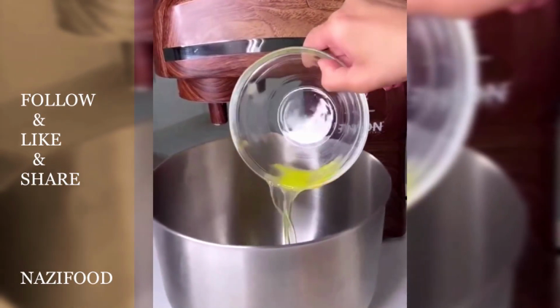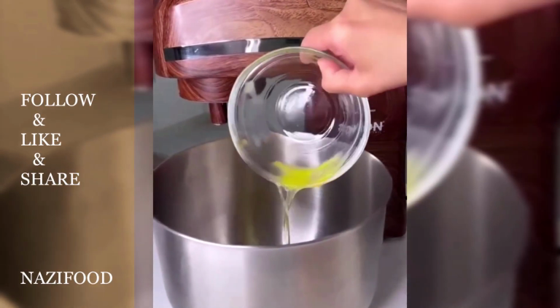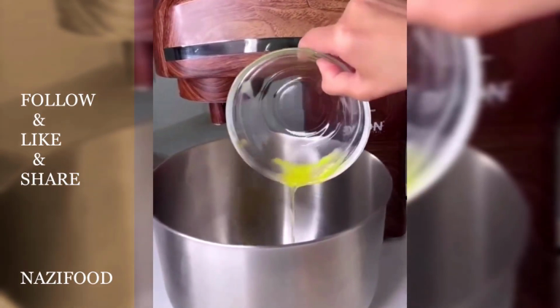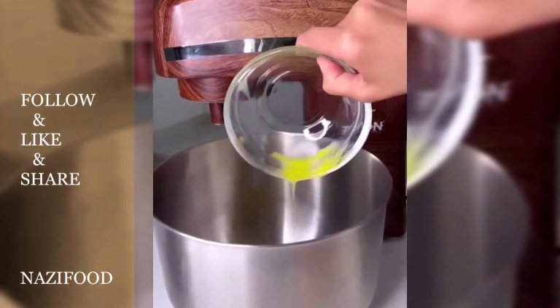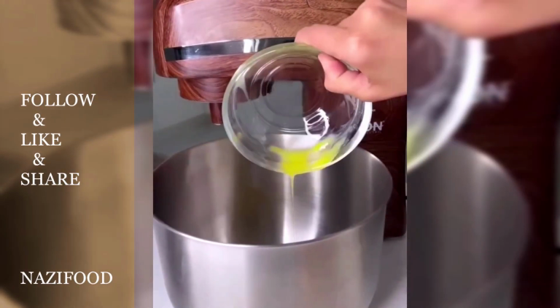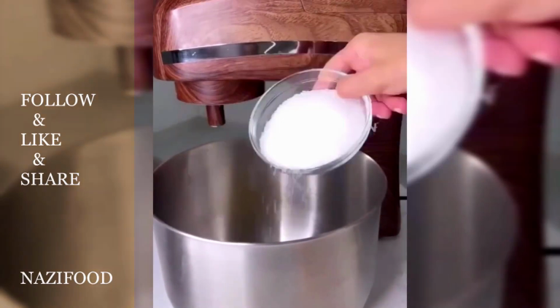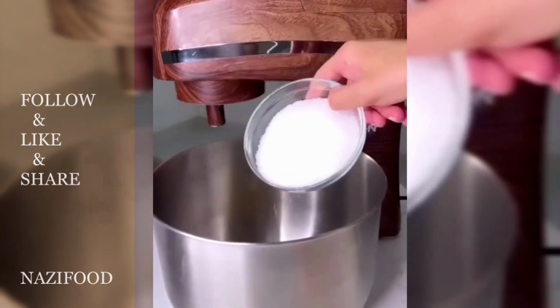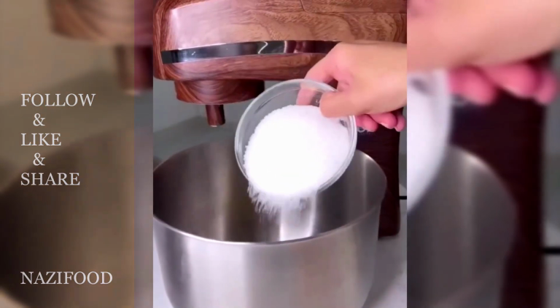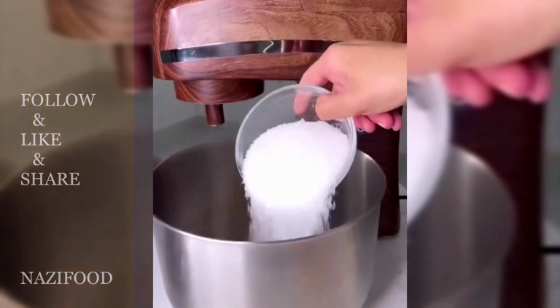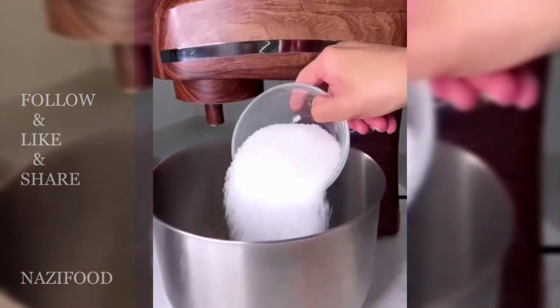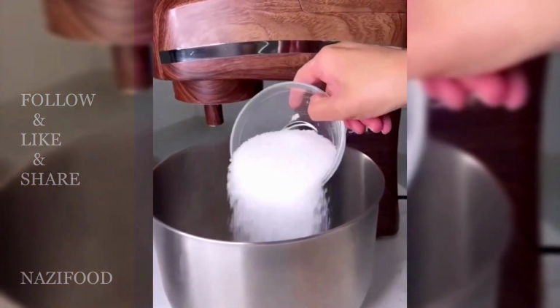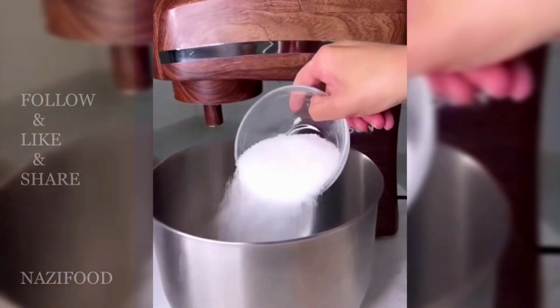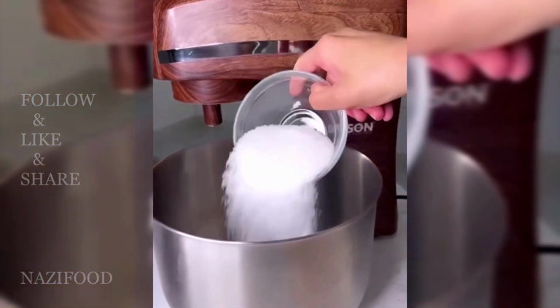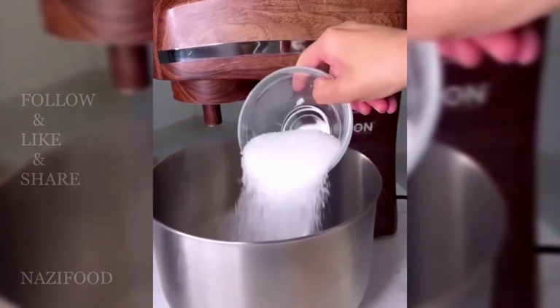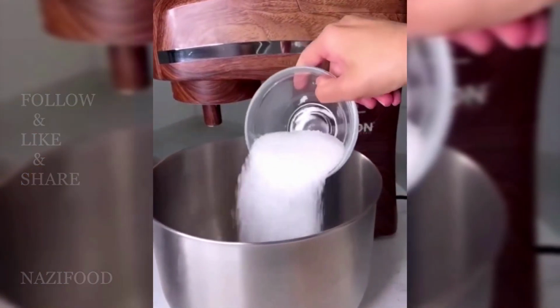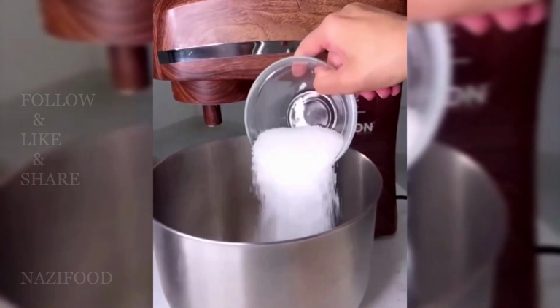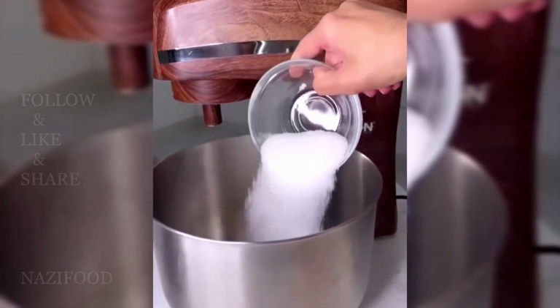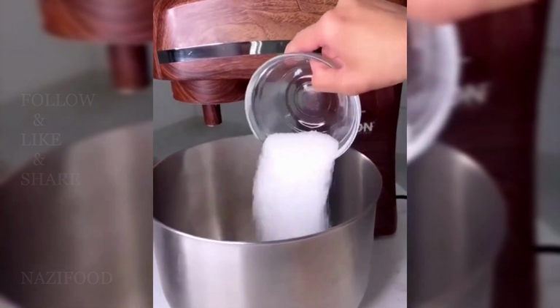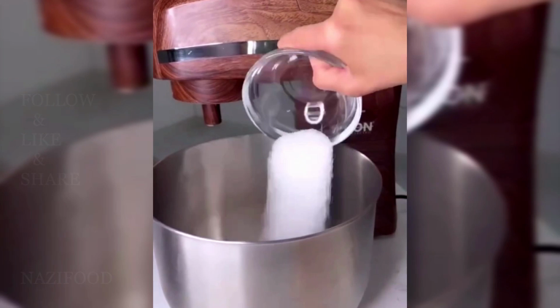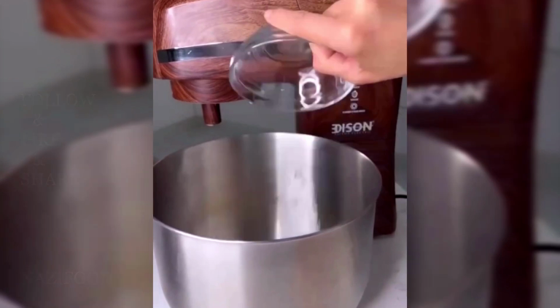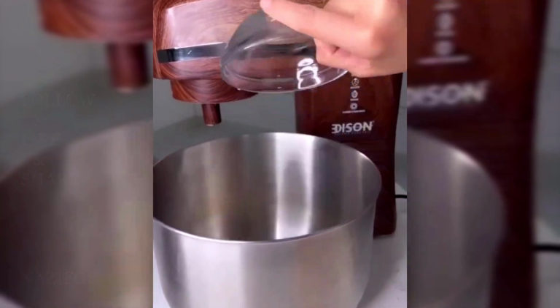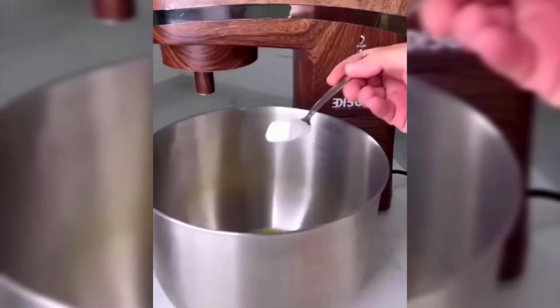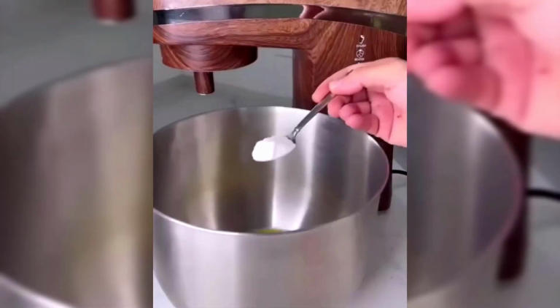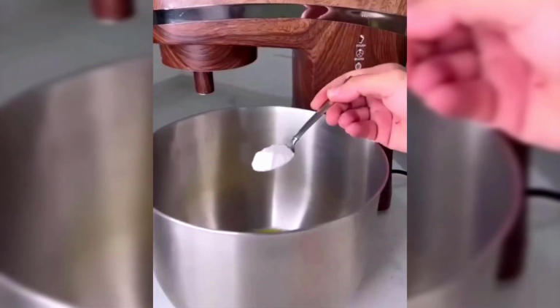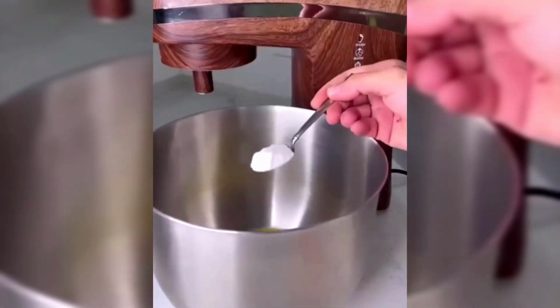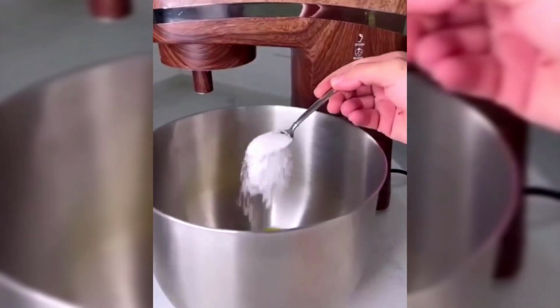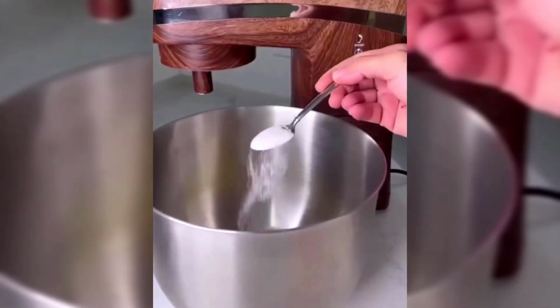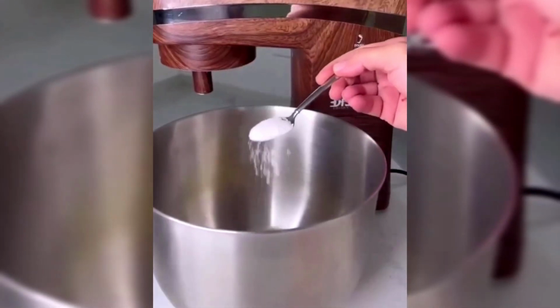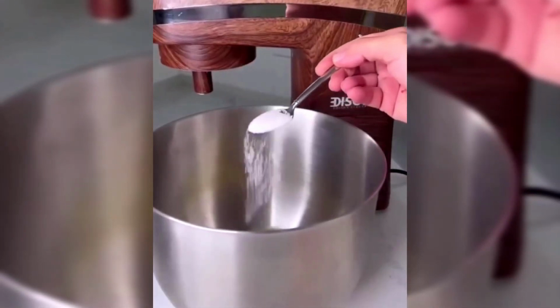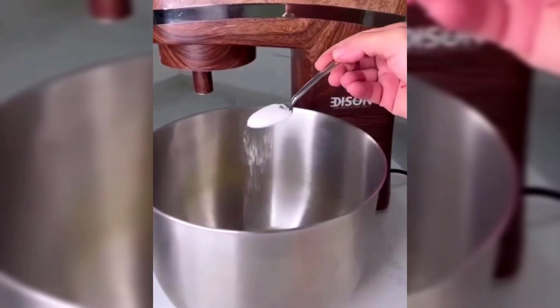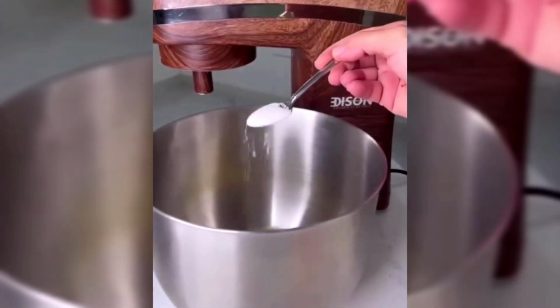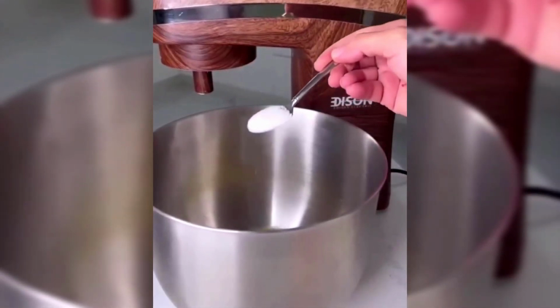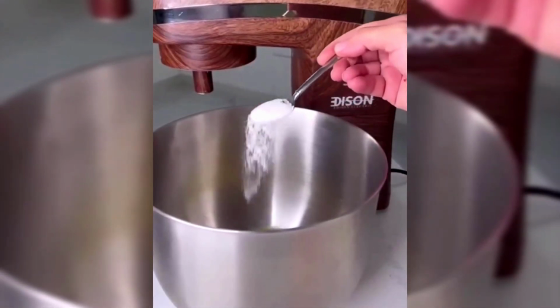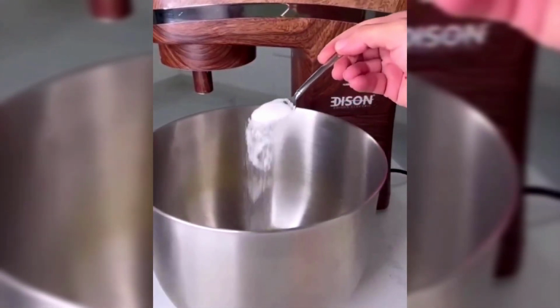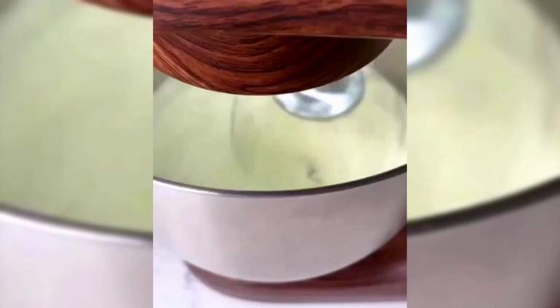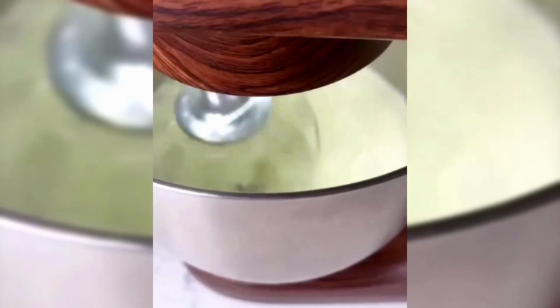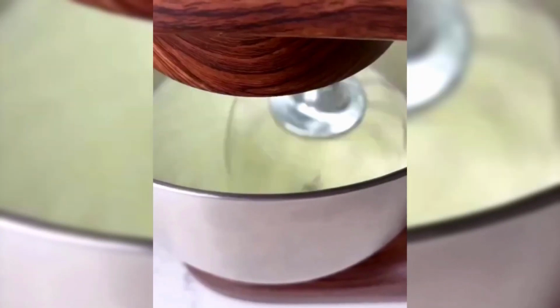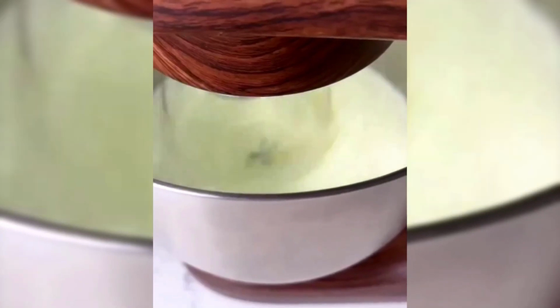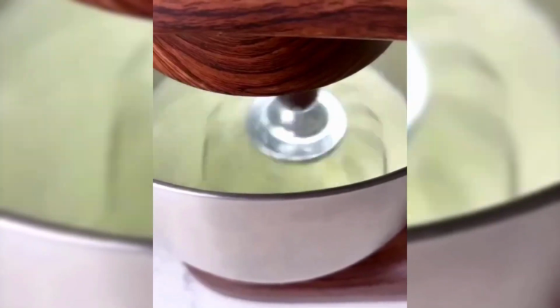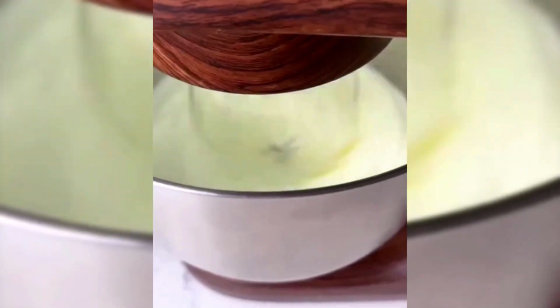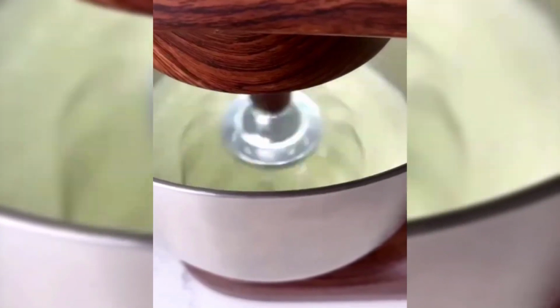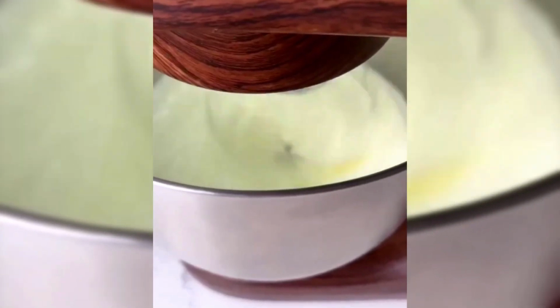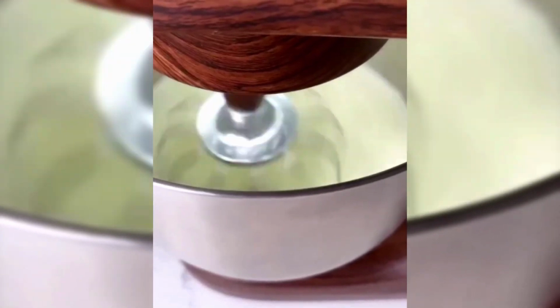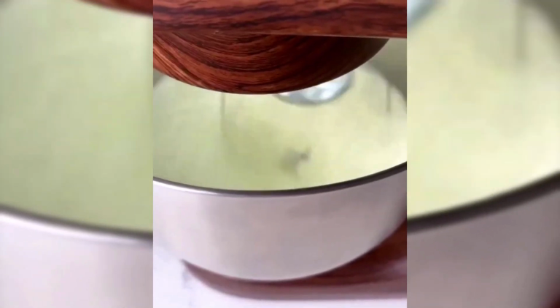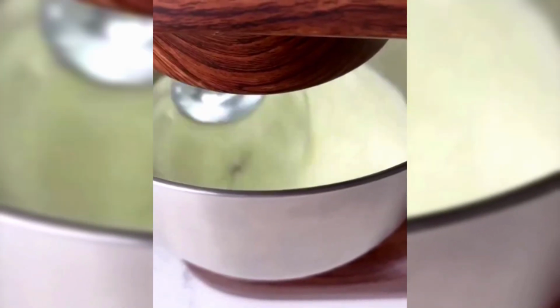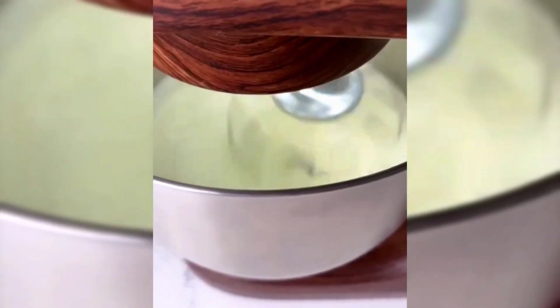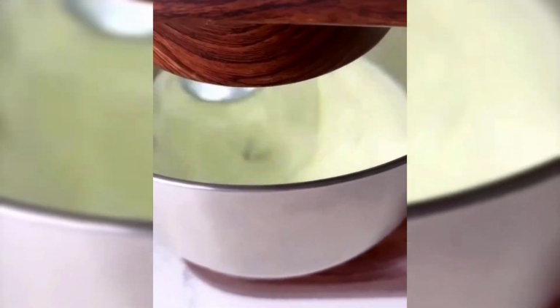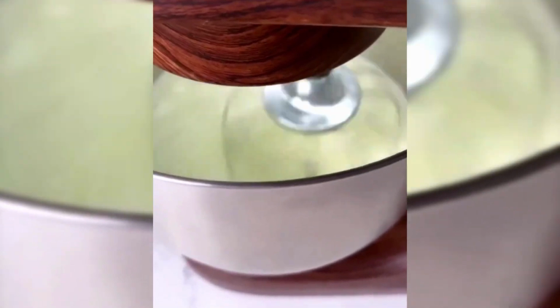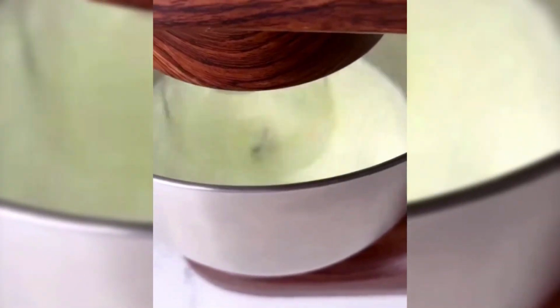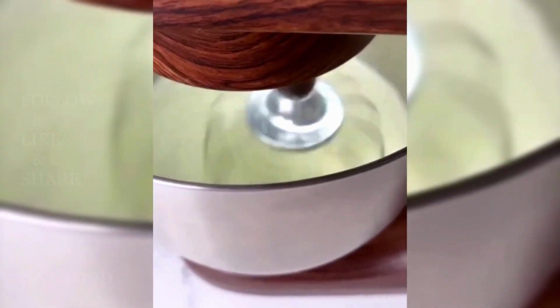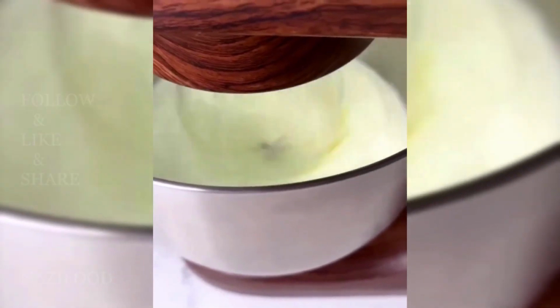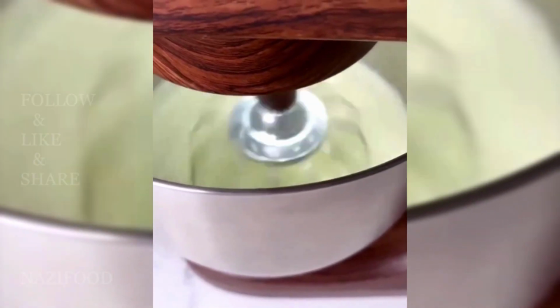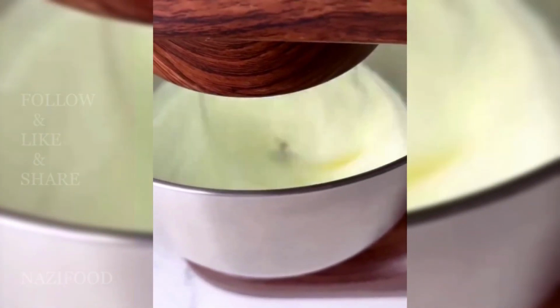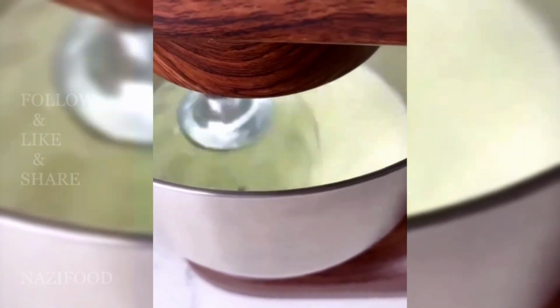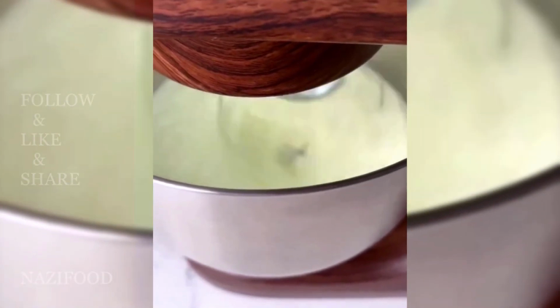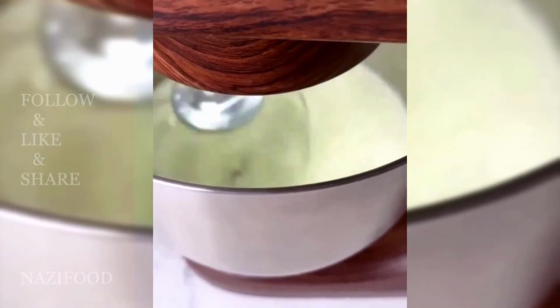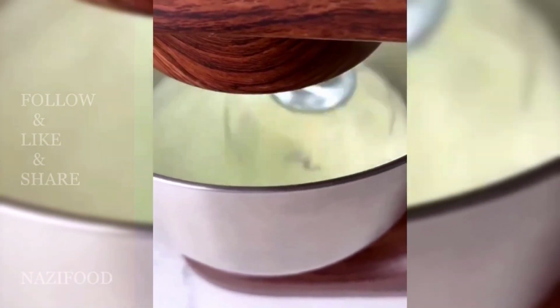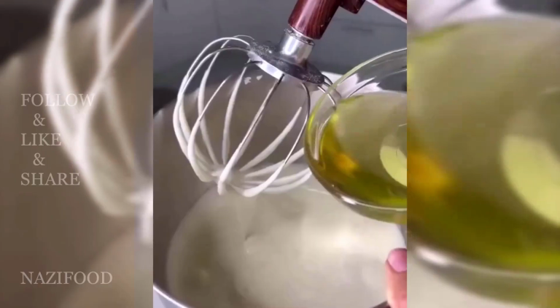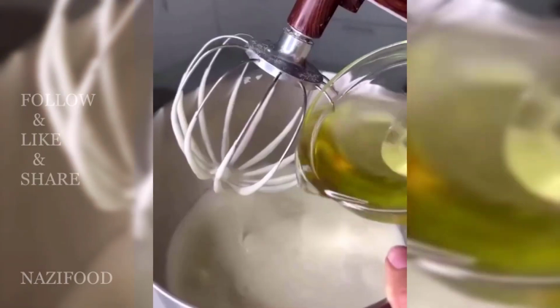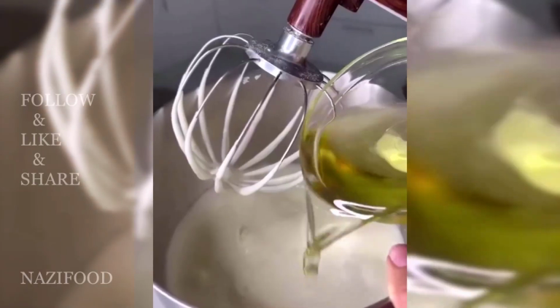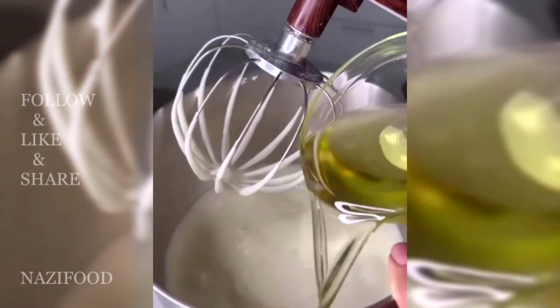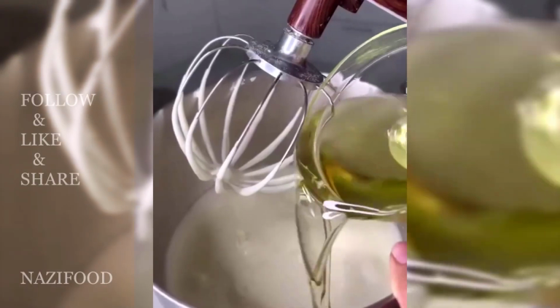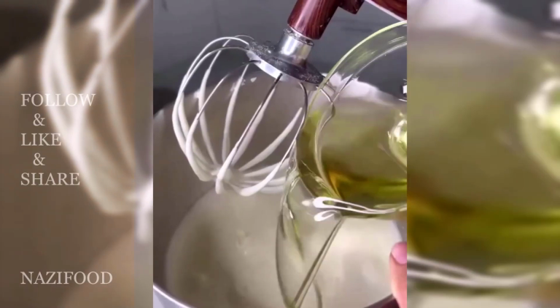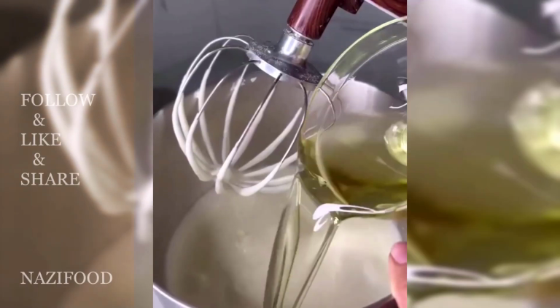Beat the eggs with sugar and vanilla until creamy and fluffy. Add oil and yogurt, and beat until well combined.